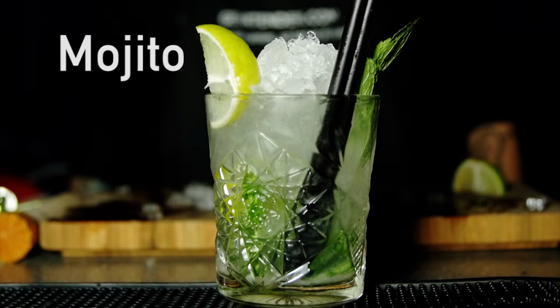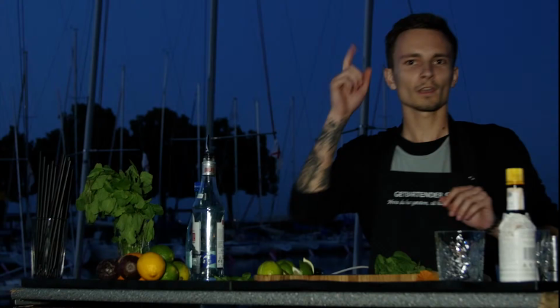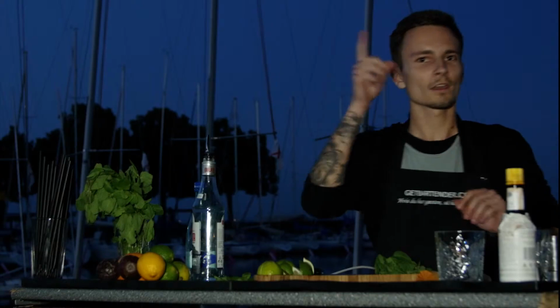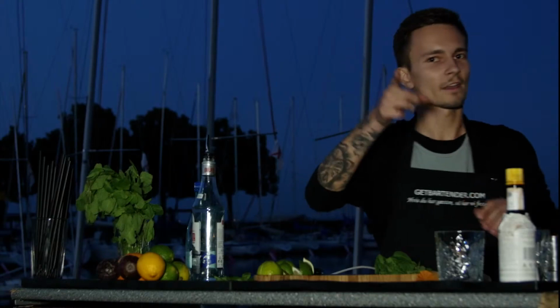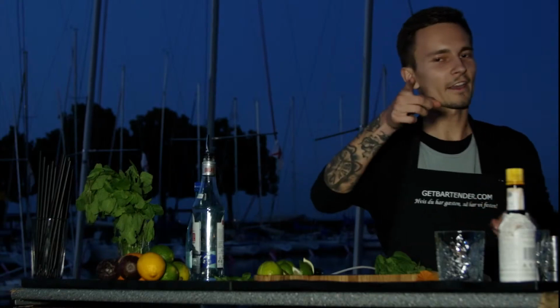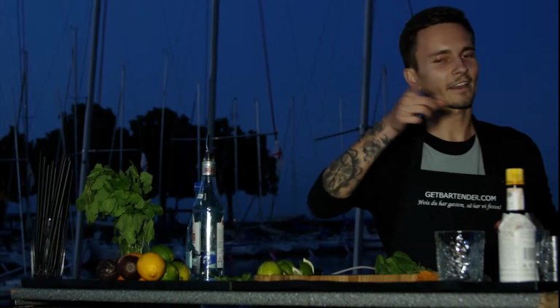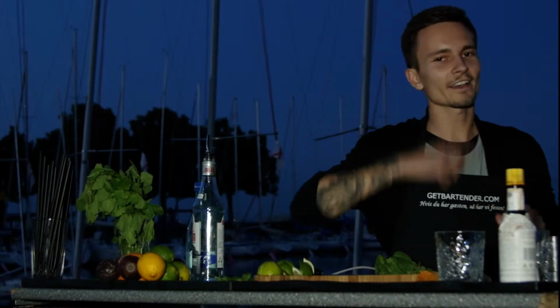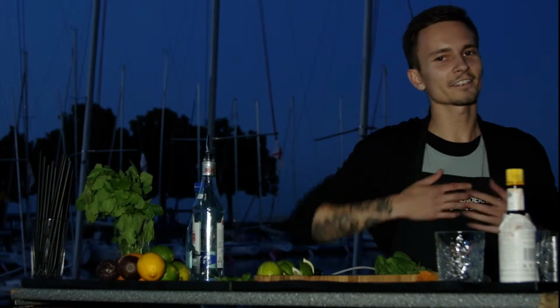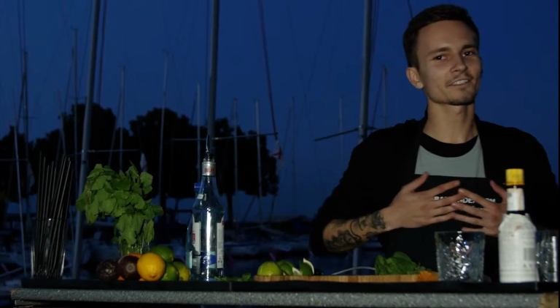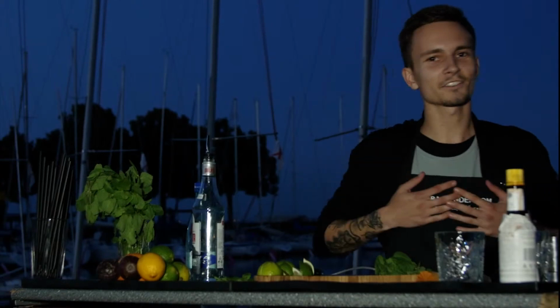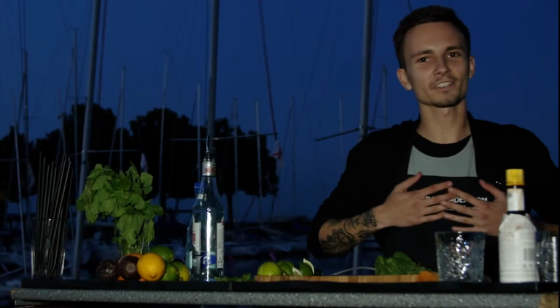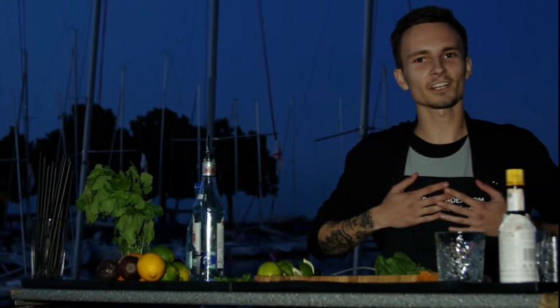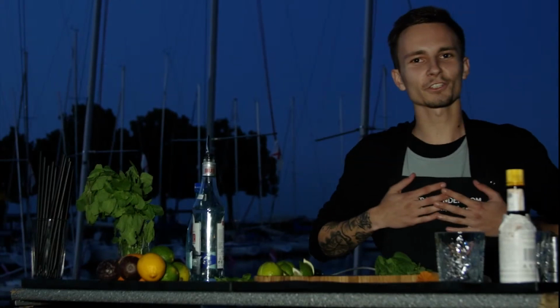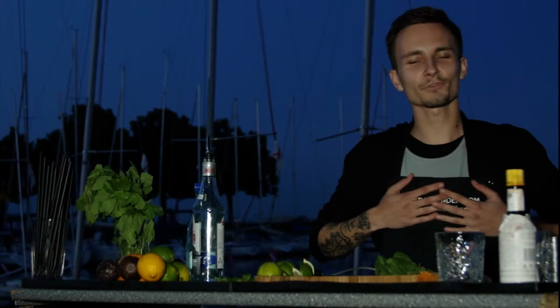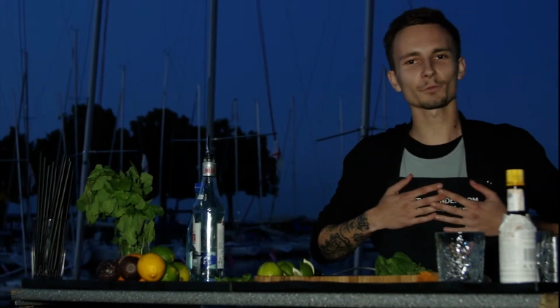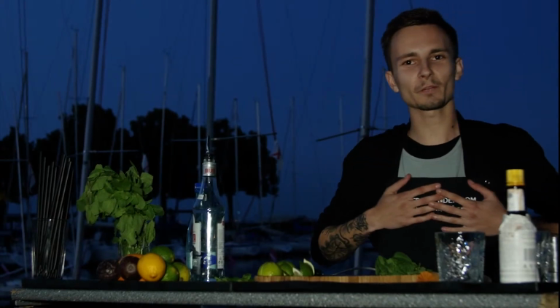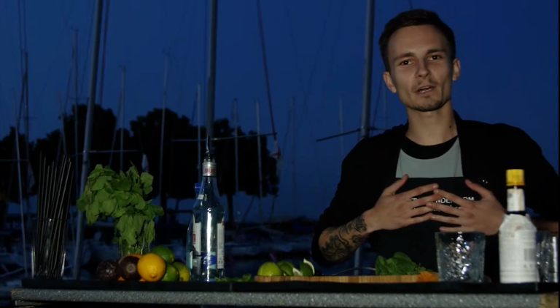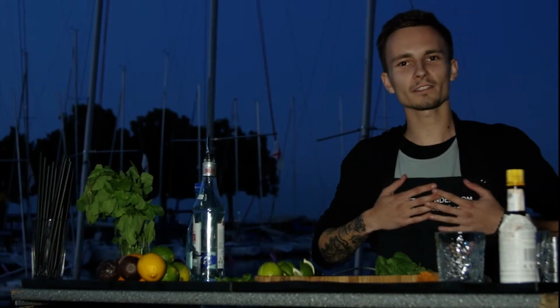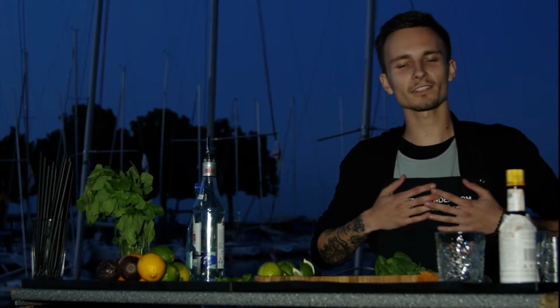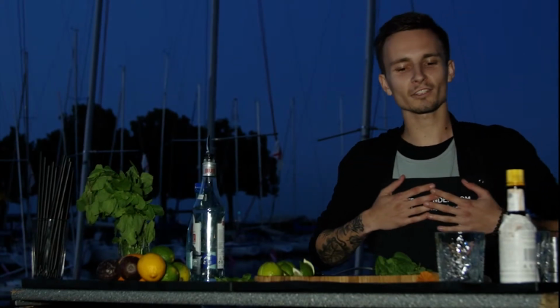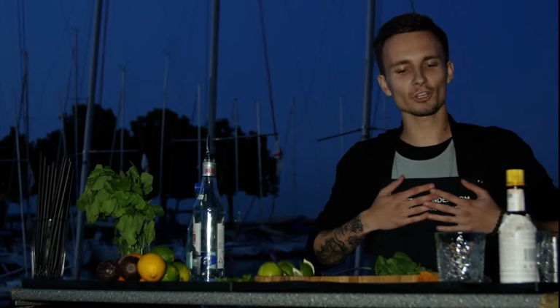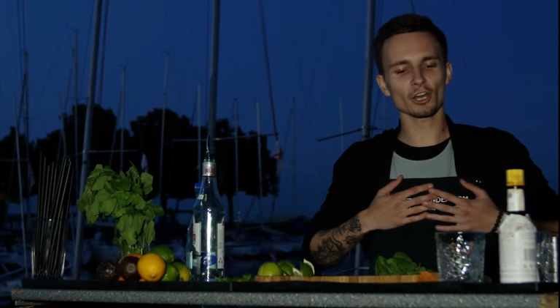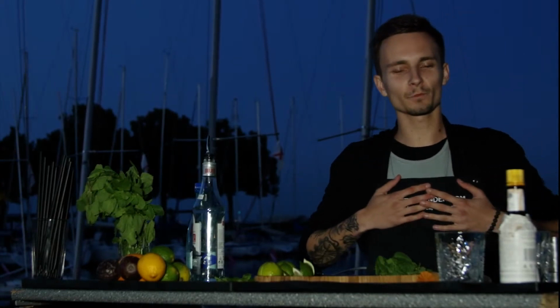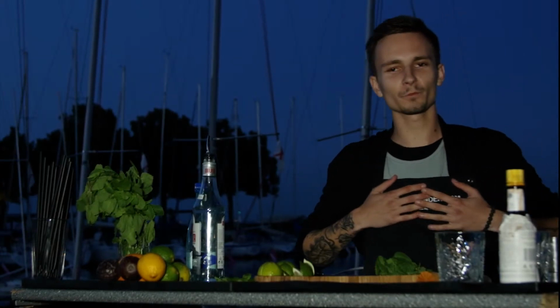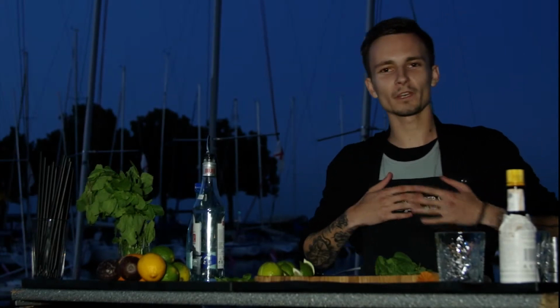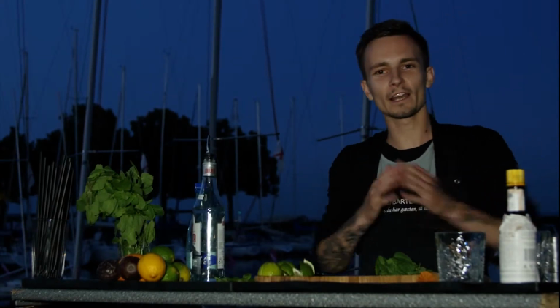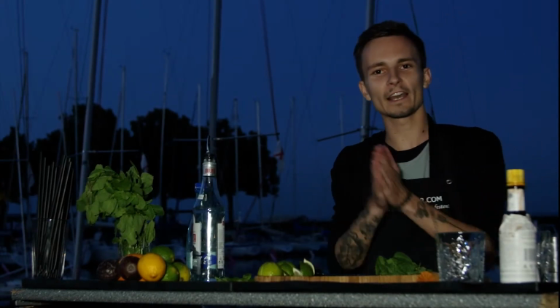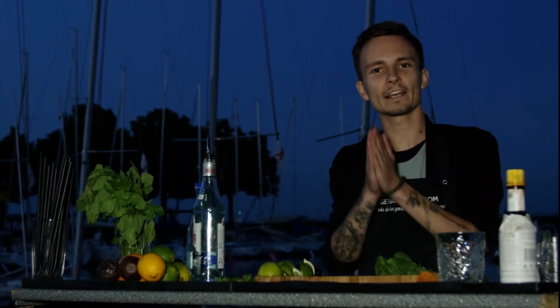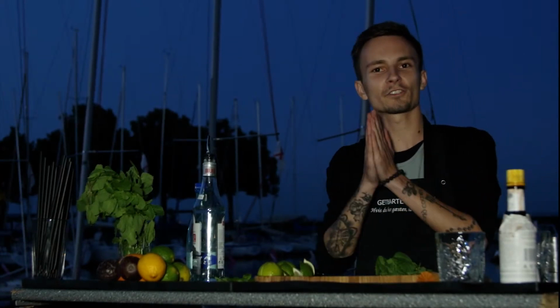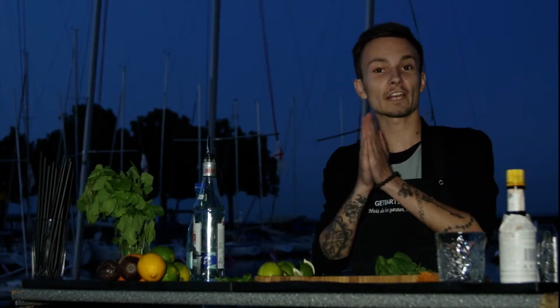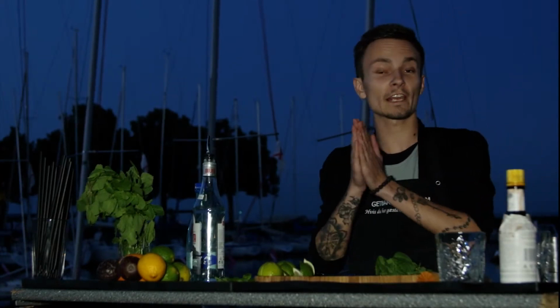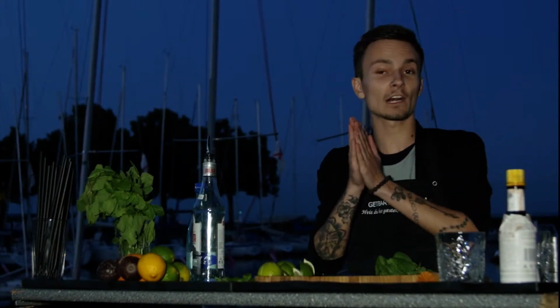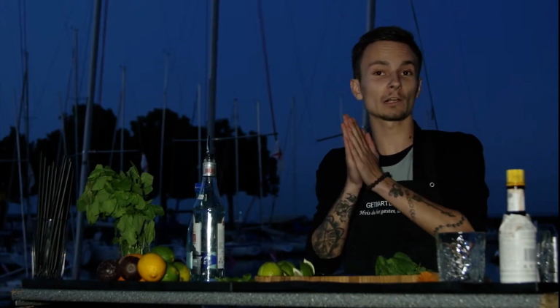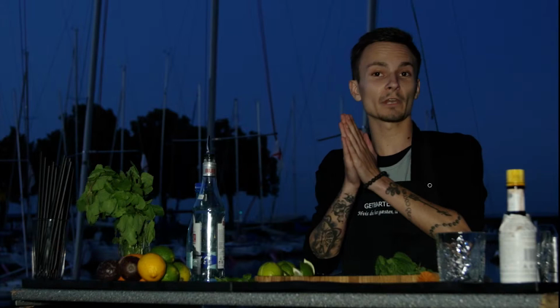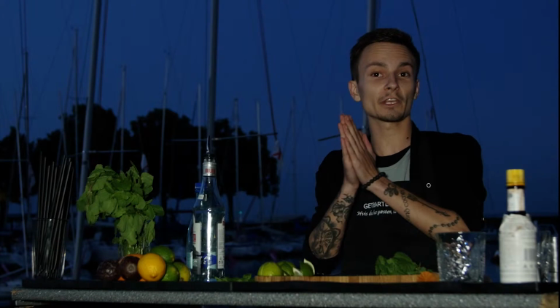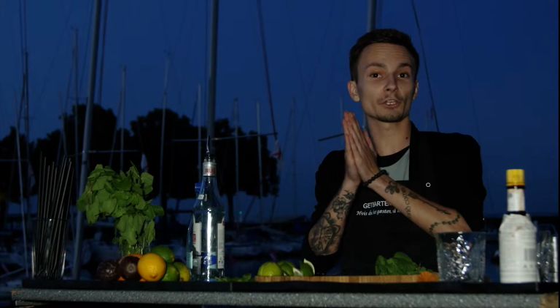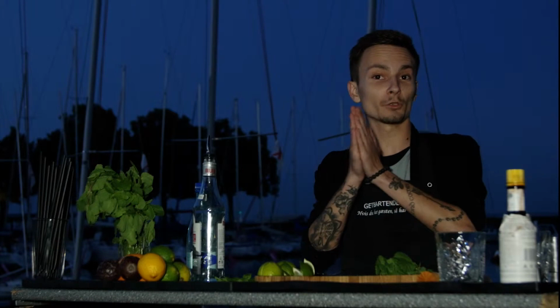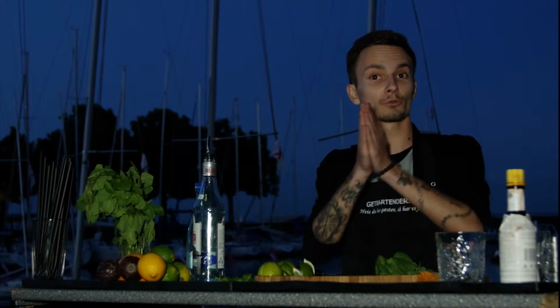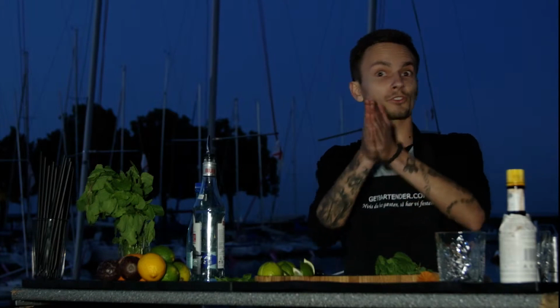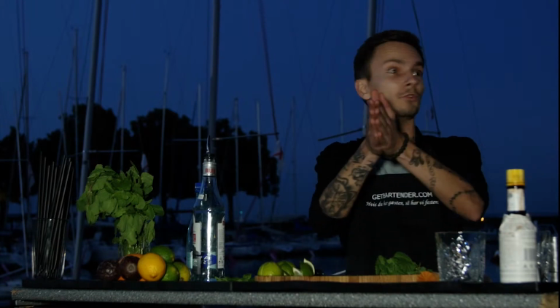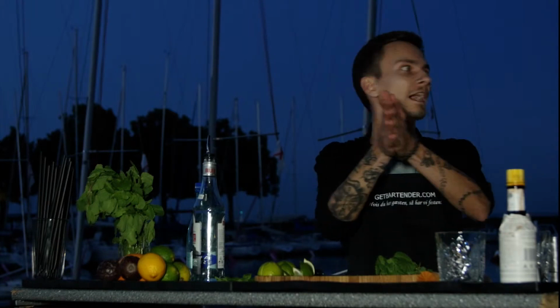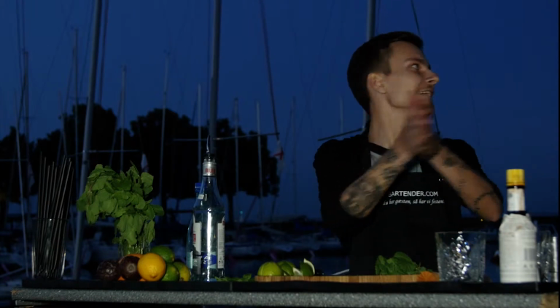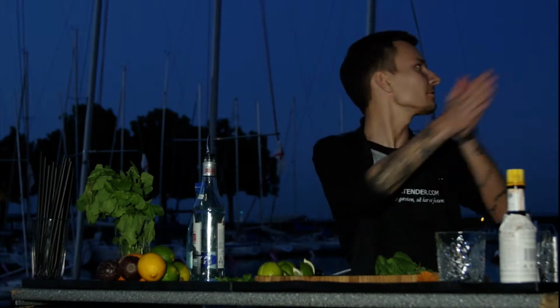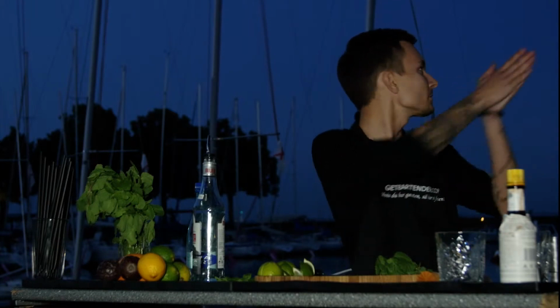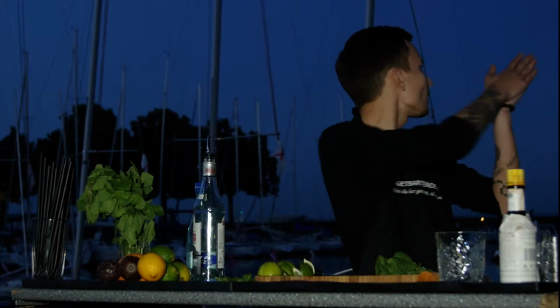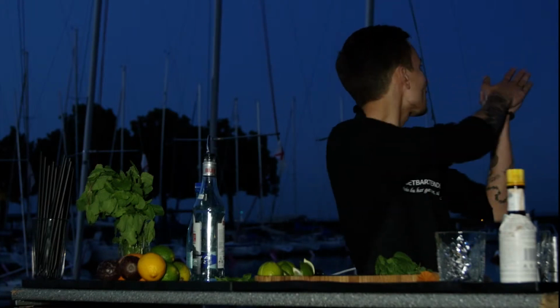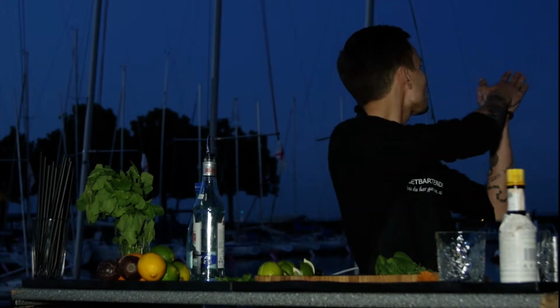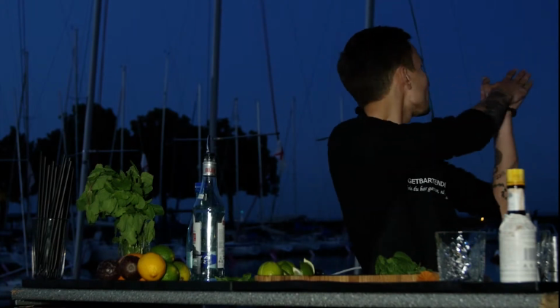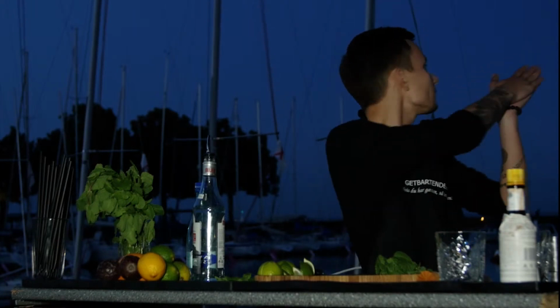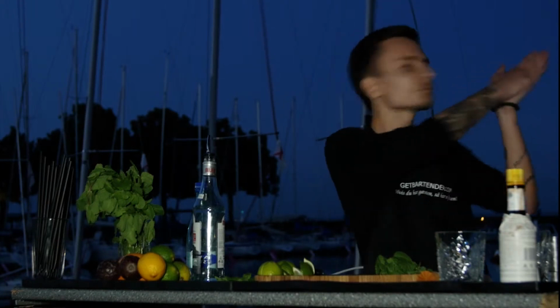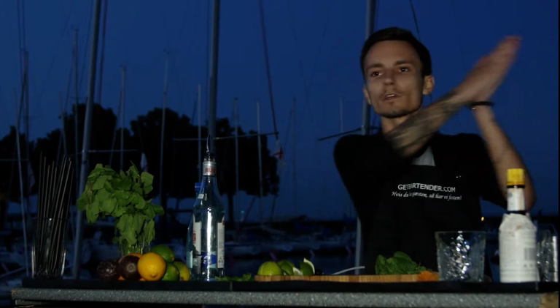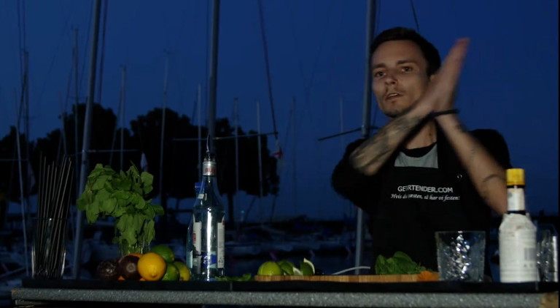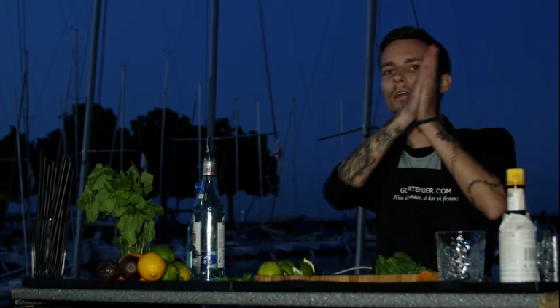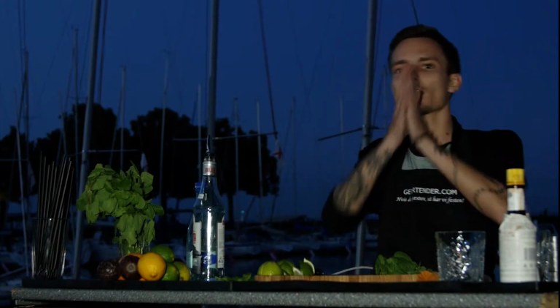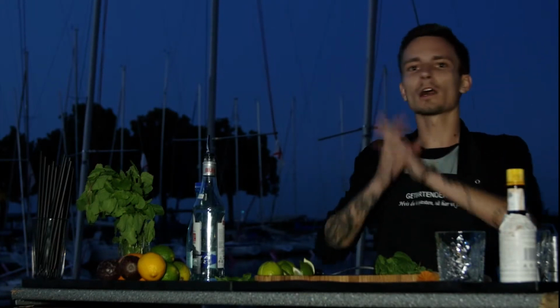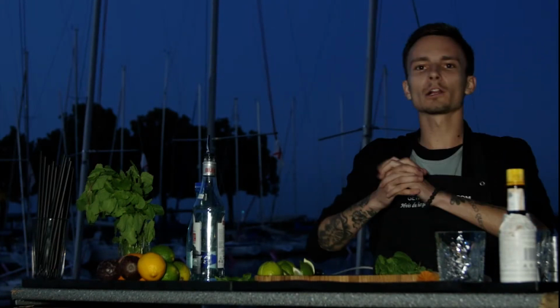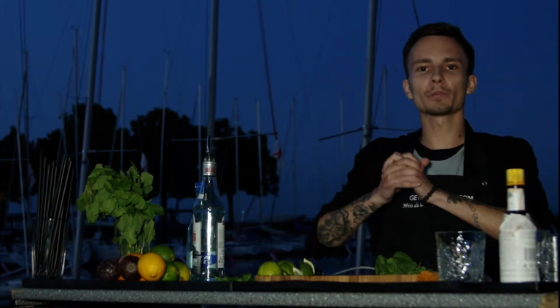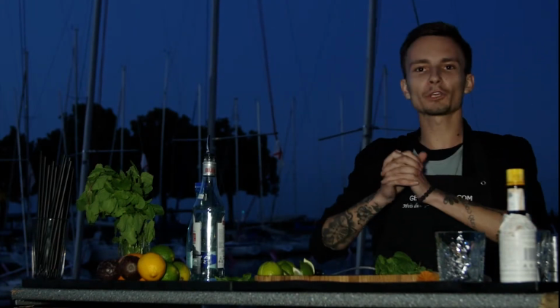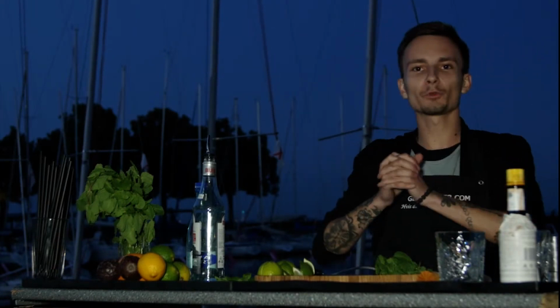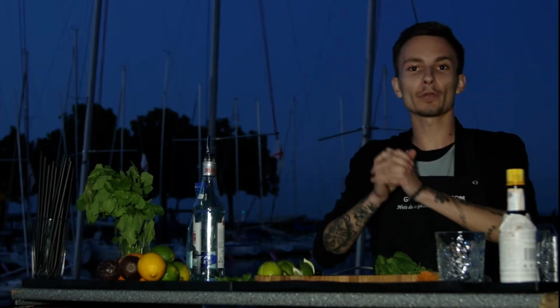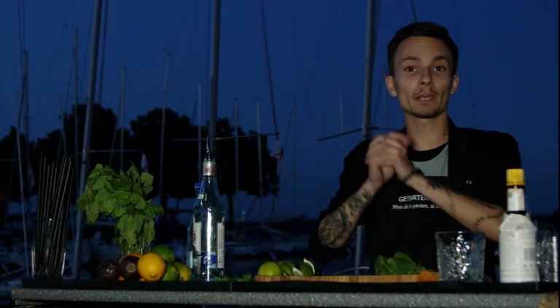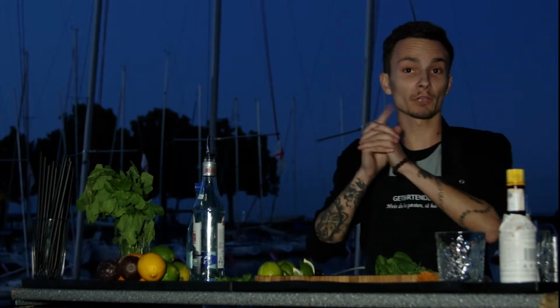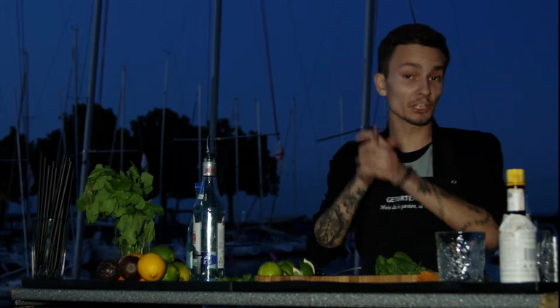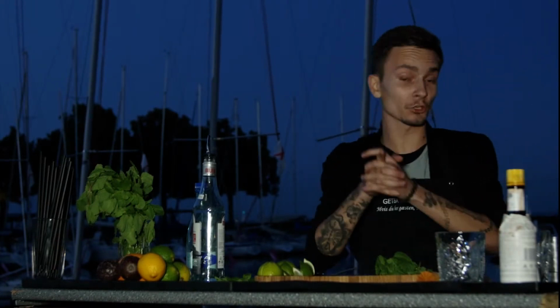Hey guys, it's Arnold from GetBotting.com and tonight I'll make you a mojito.